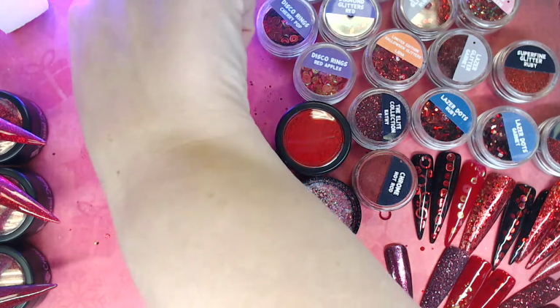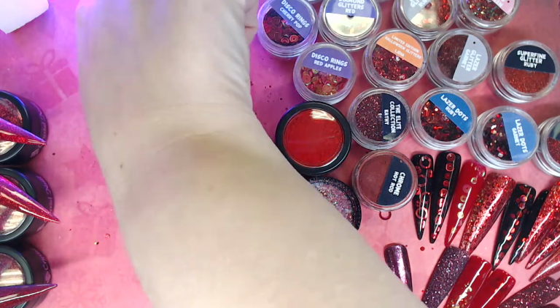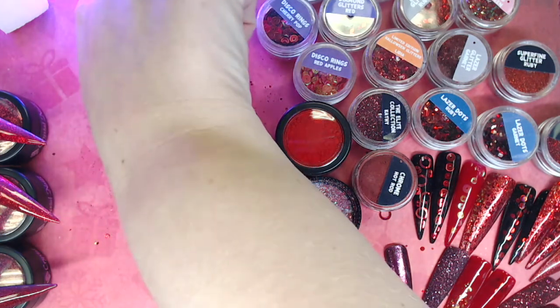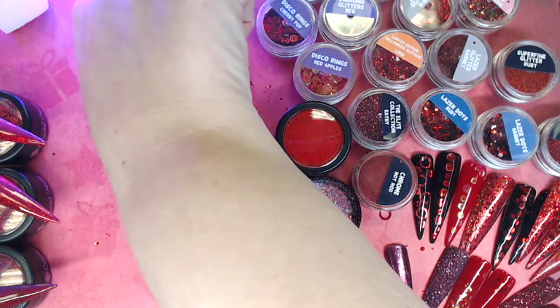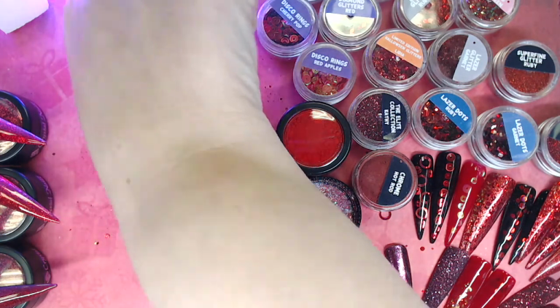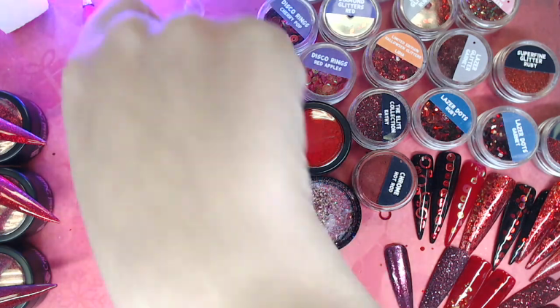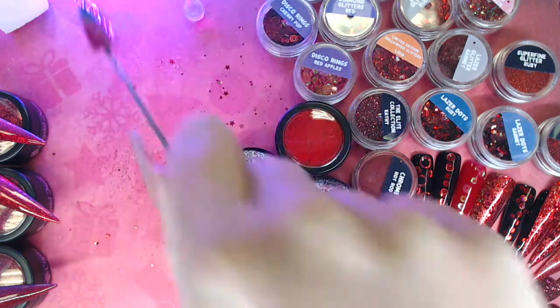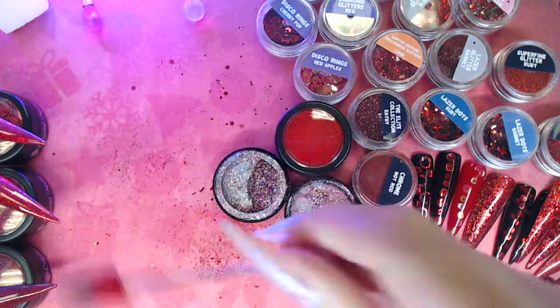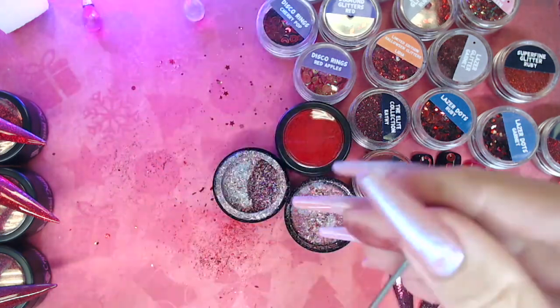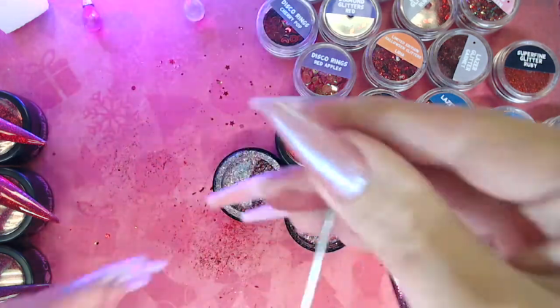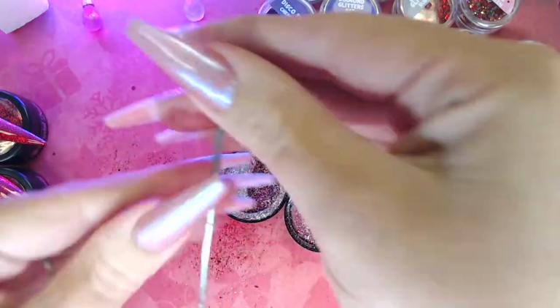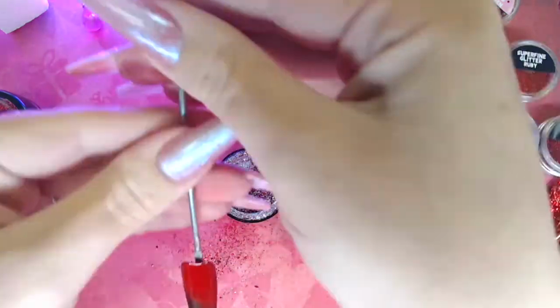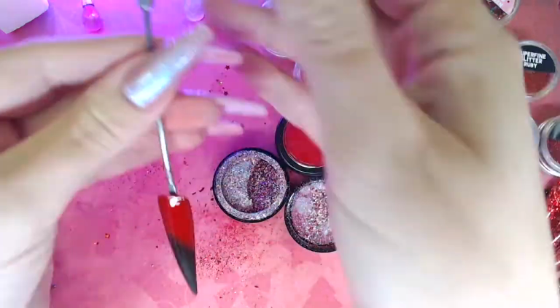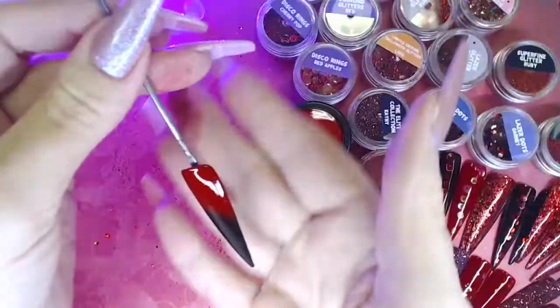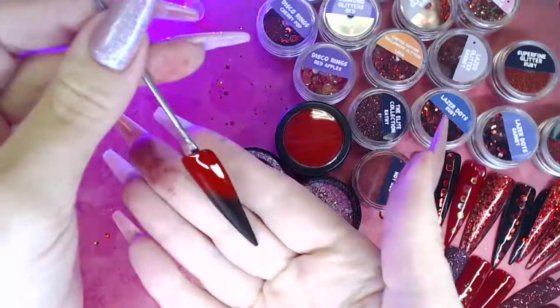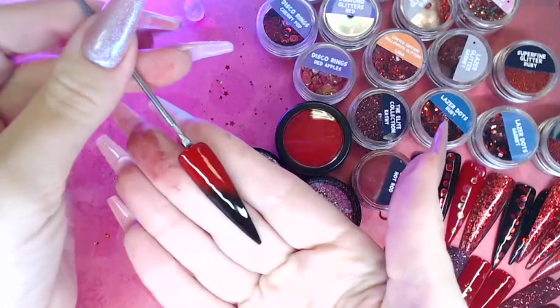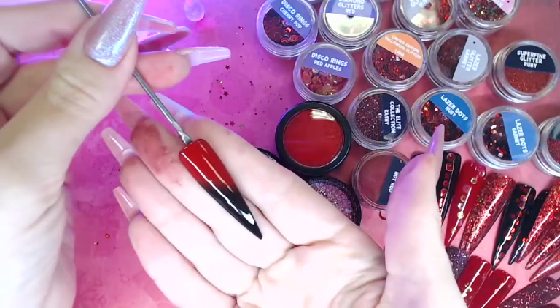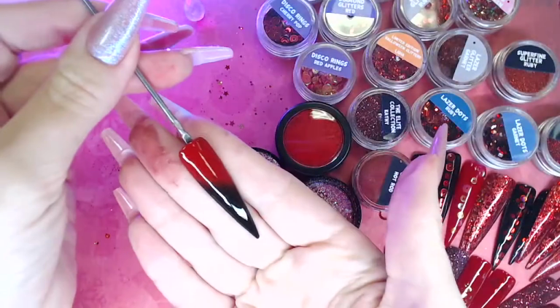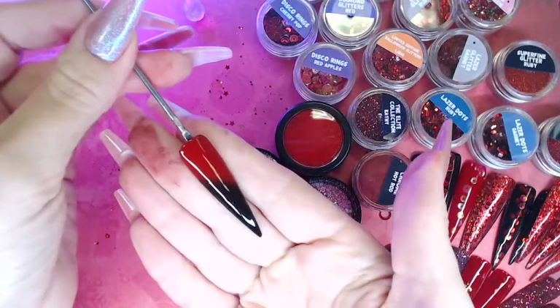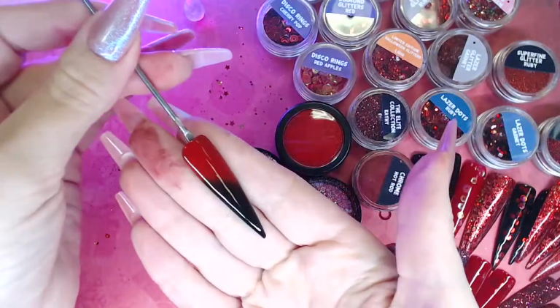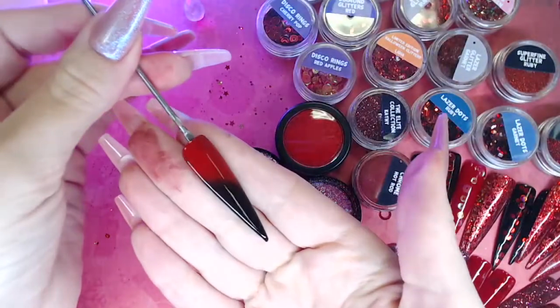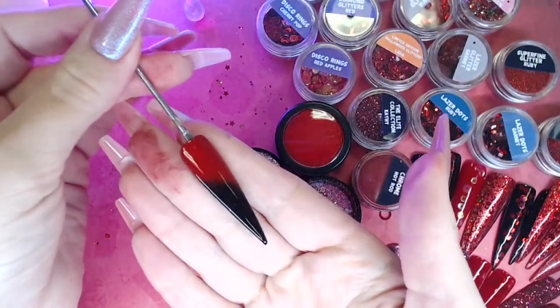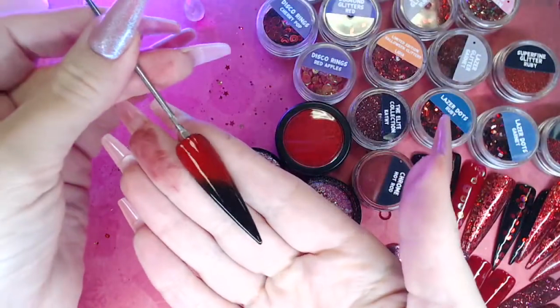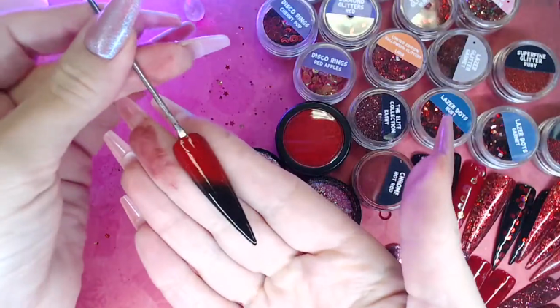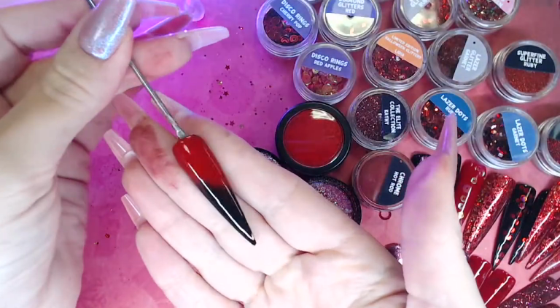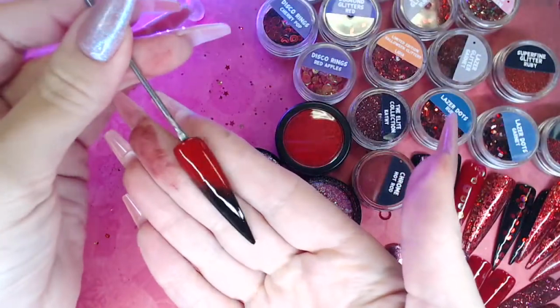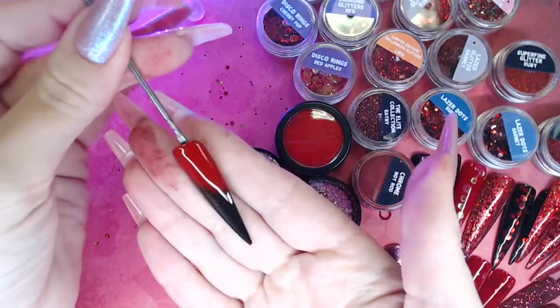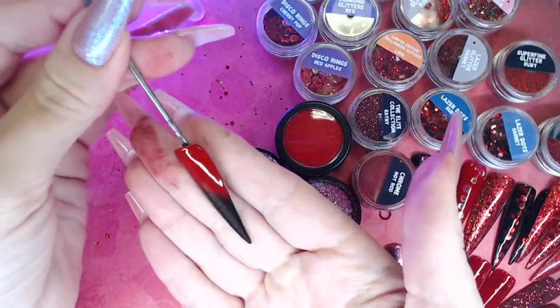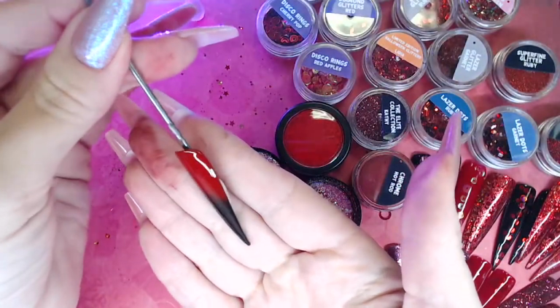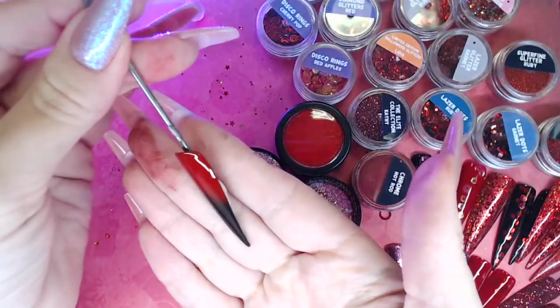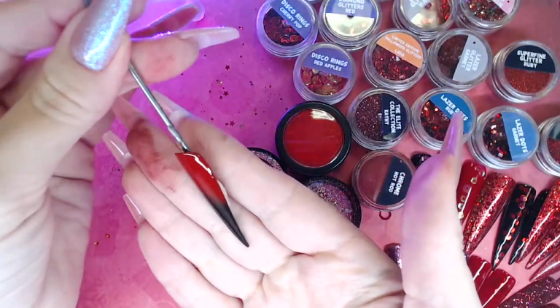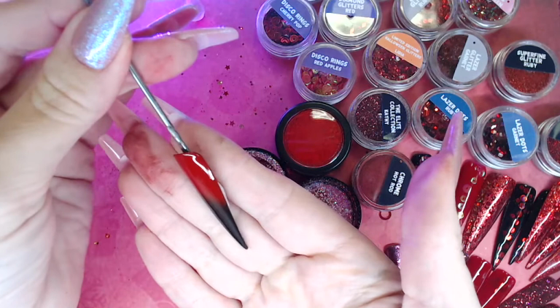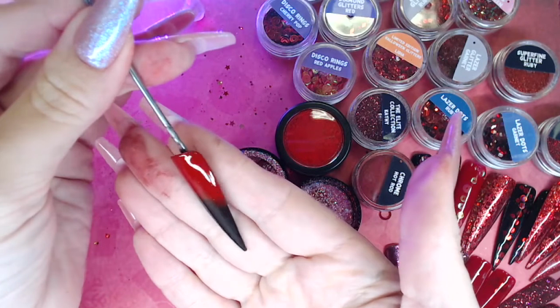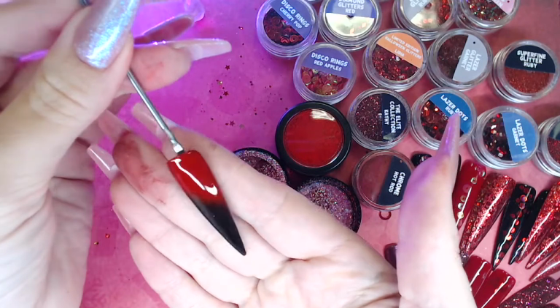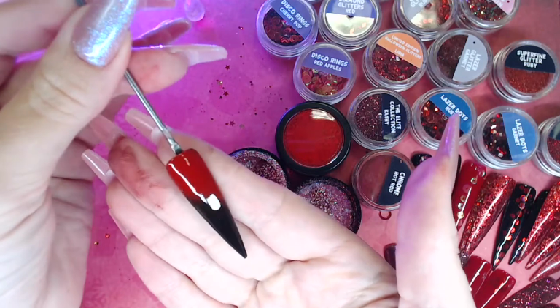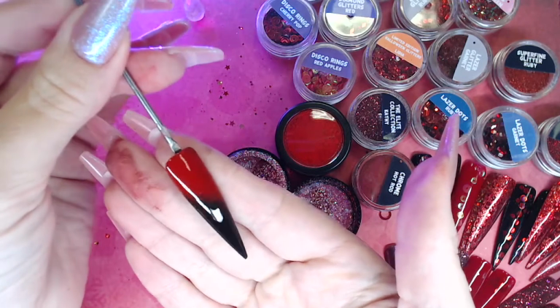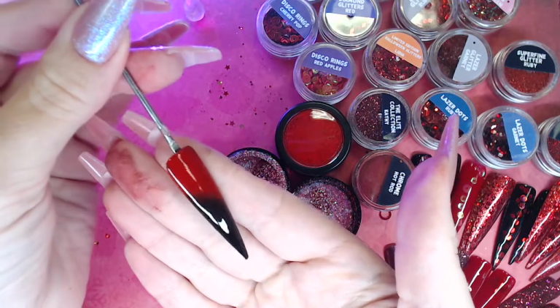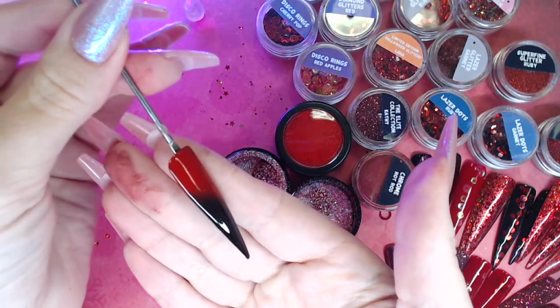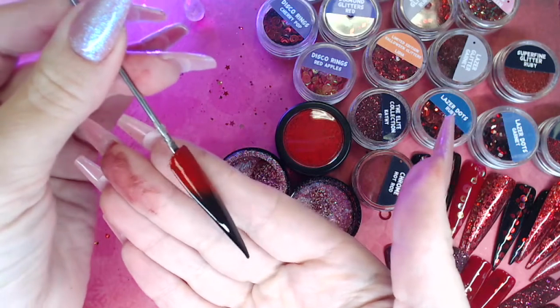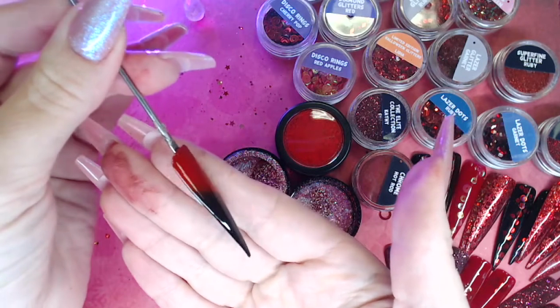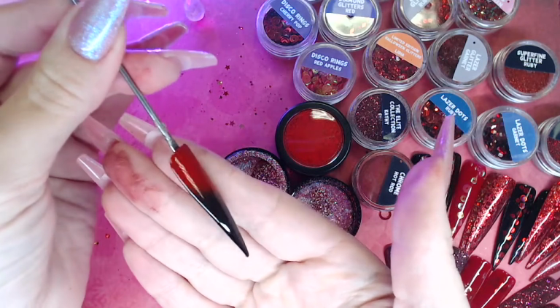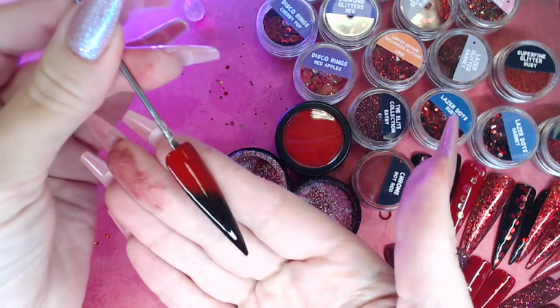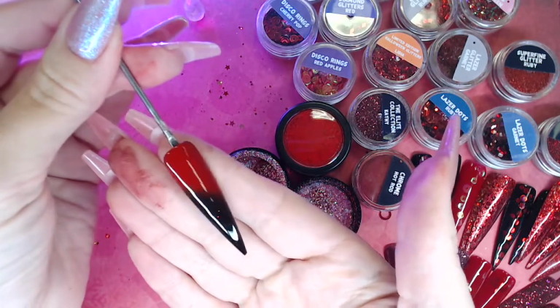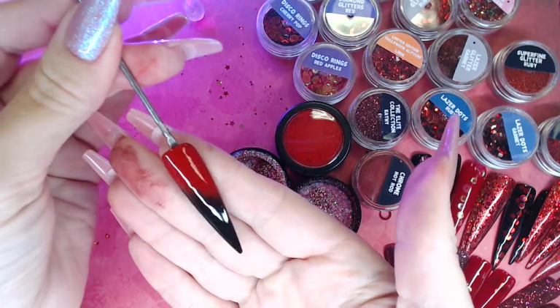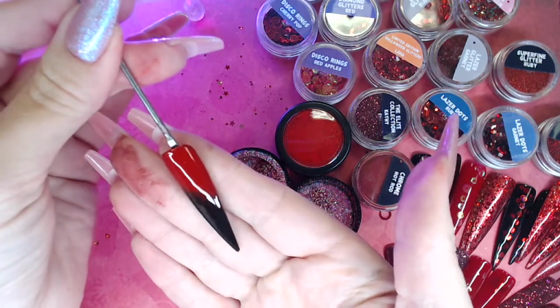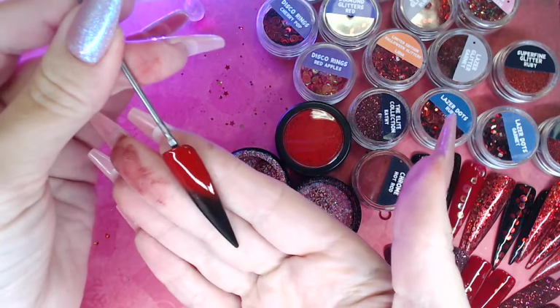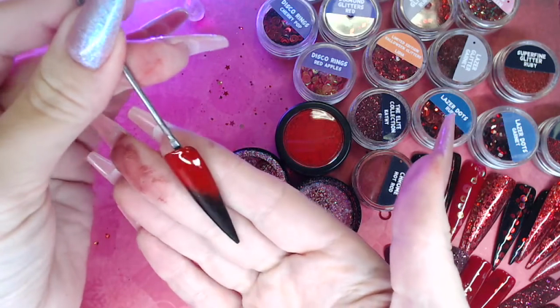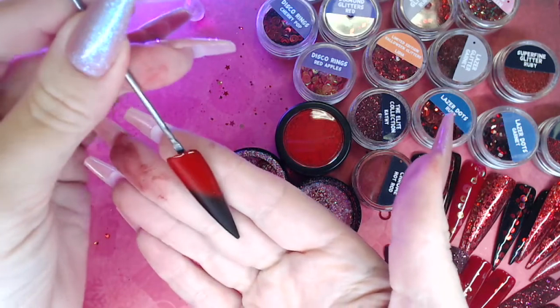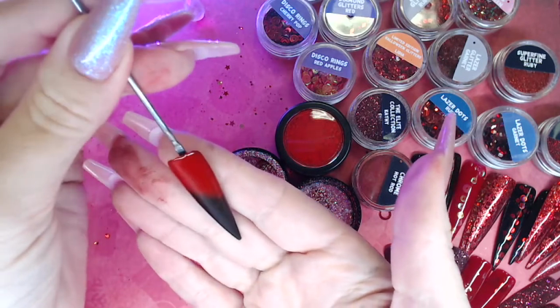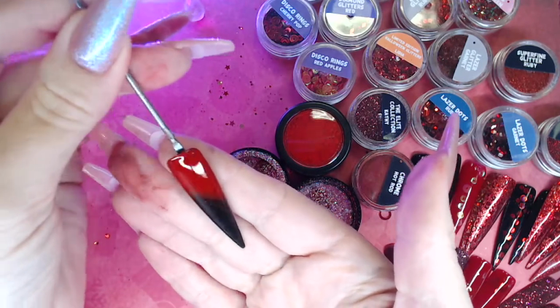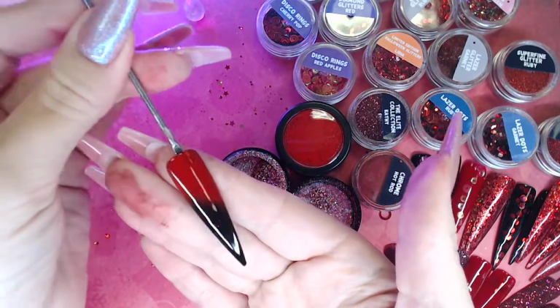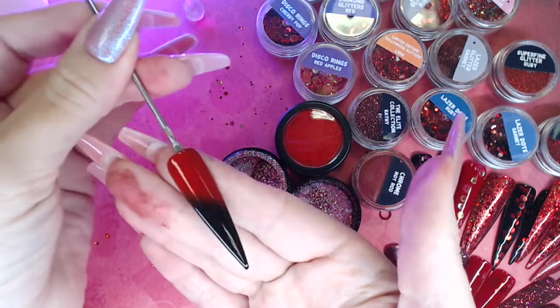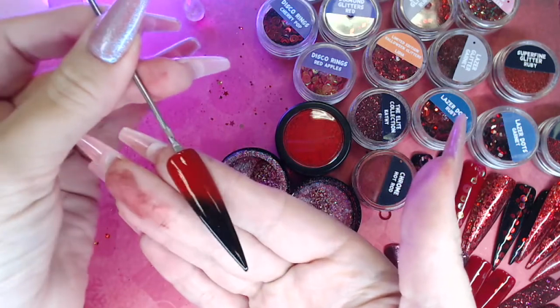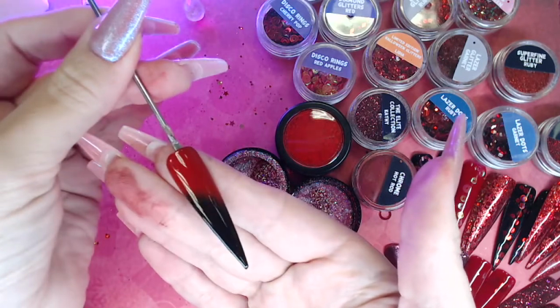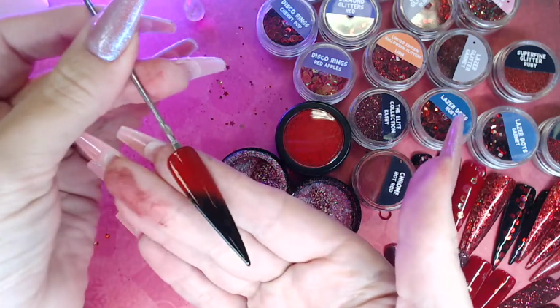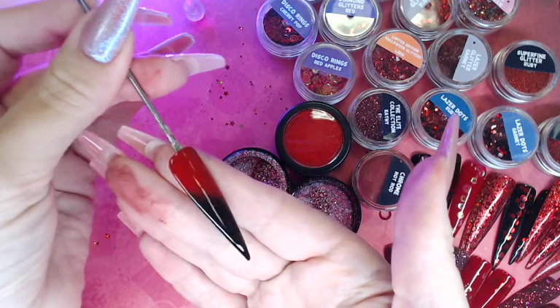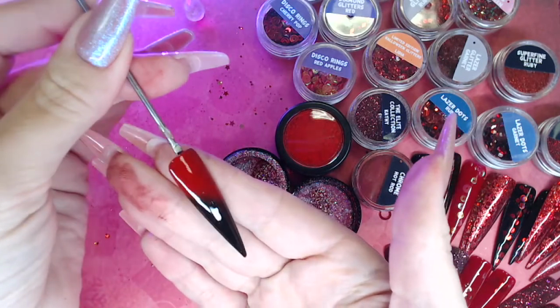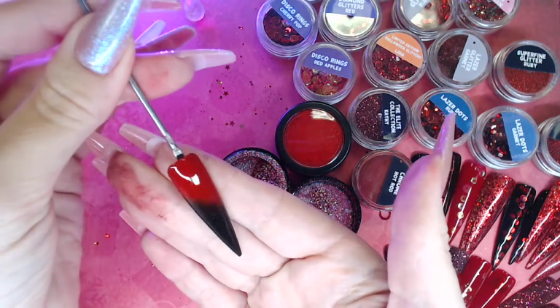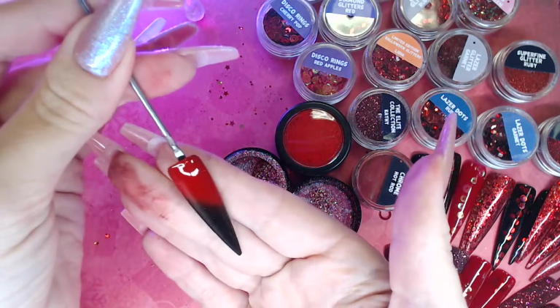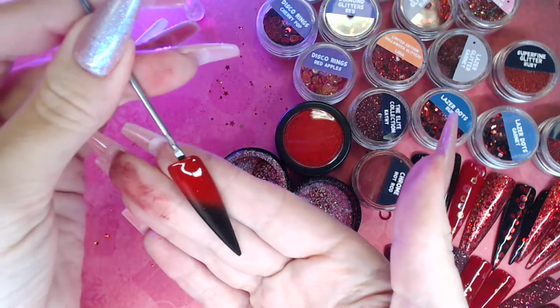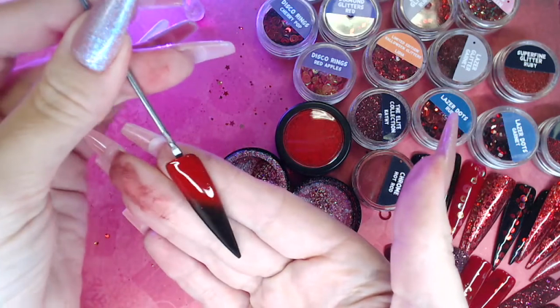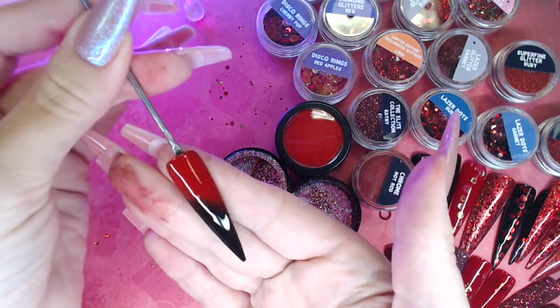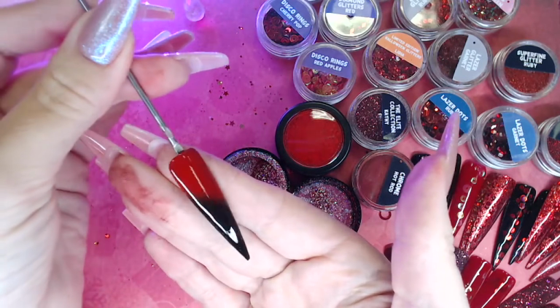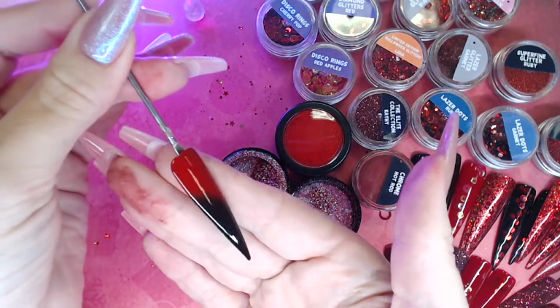The pigment one is done so you can see it is a full solid red pigment — the Crystal Nails one is great.